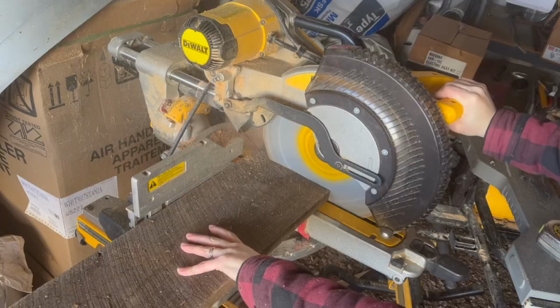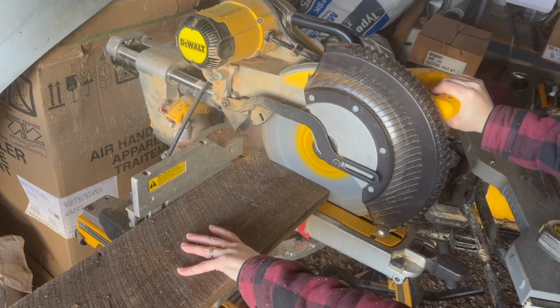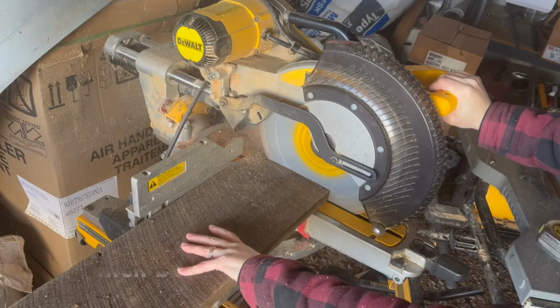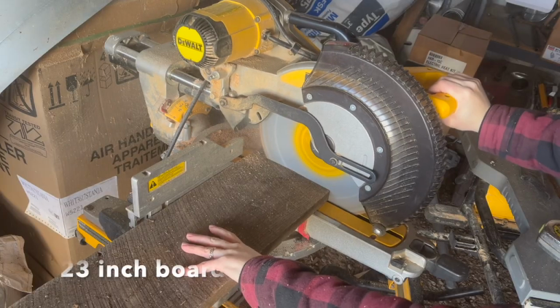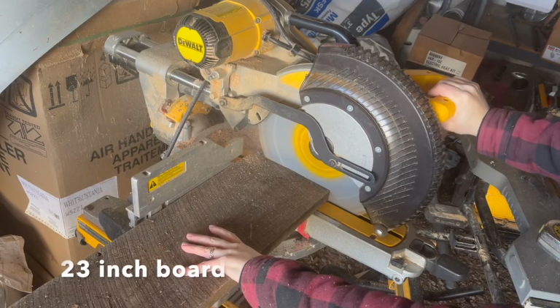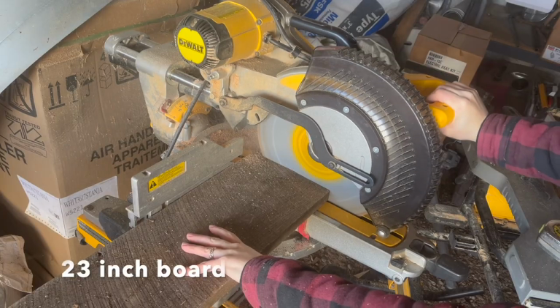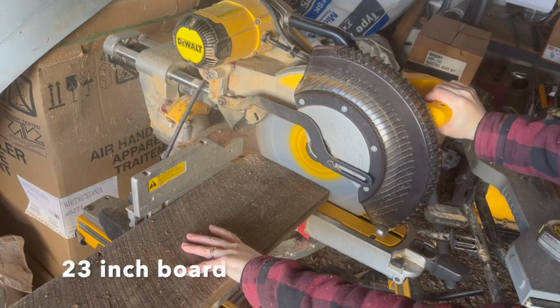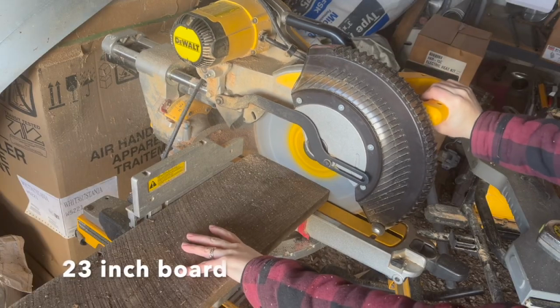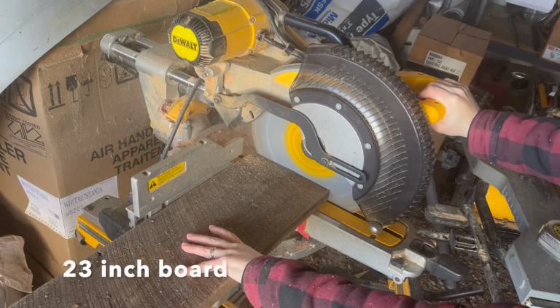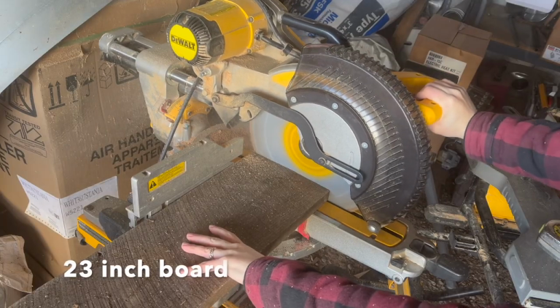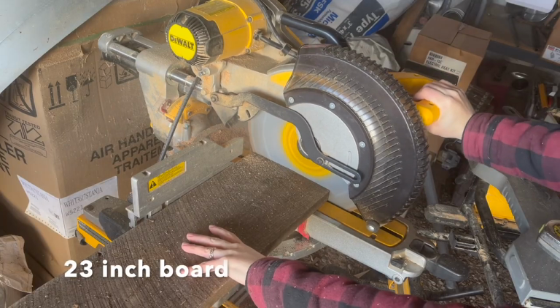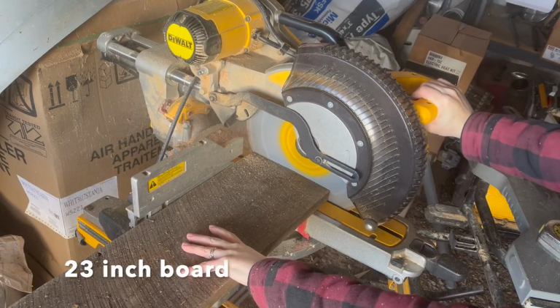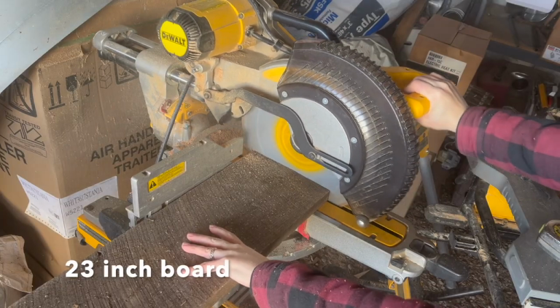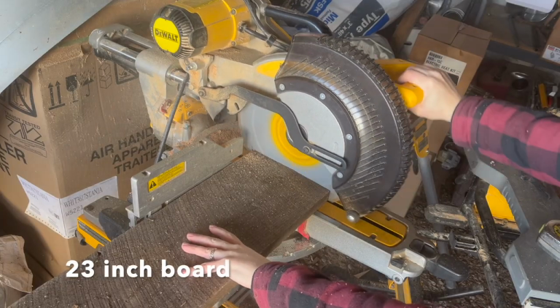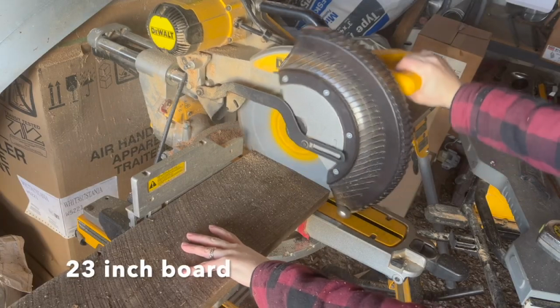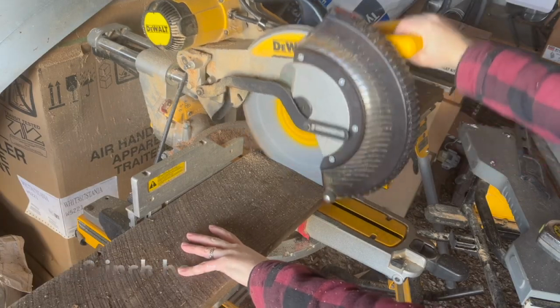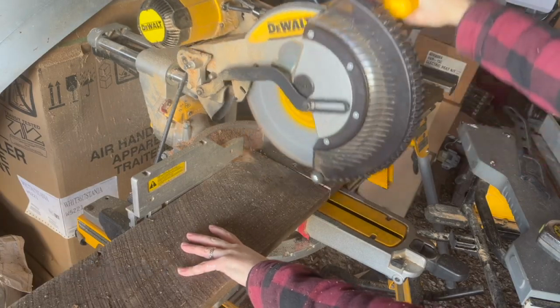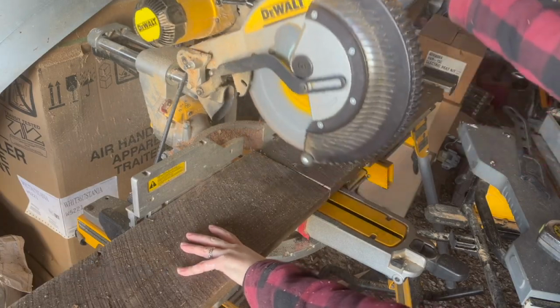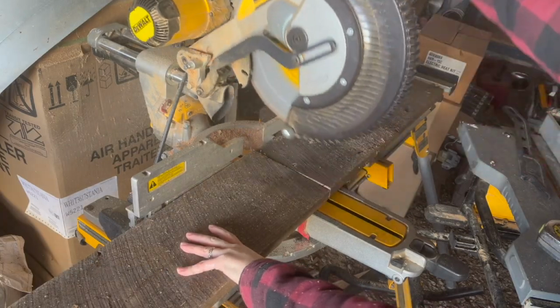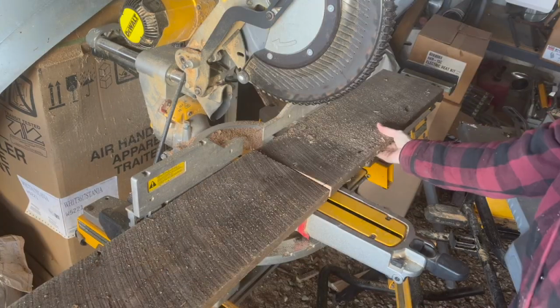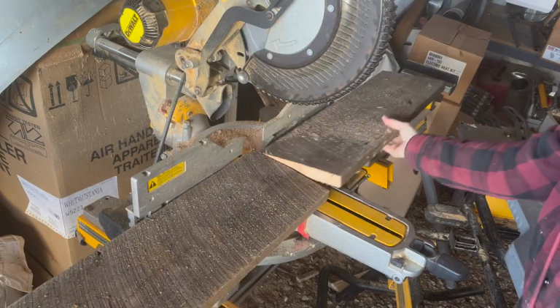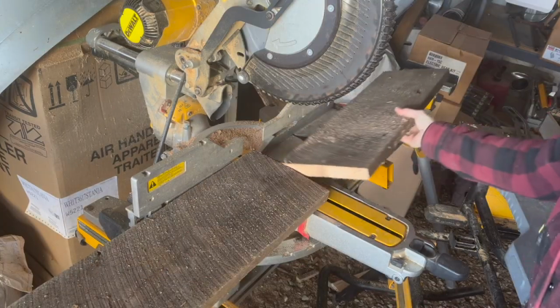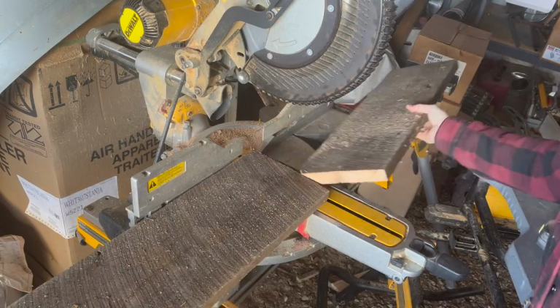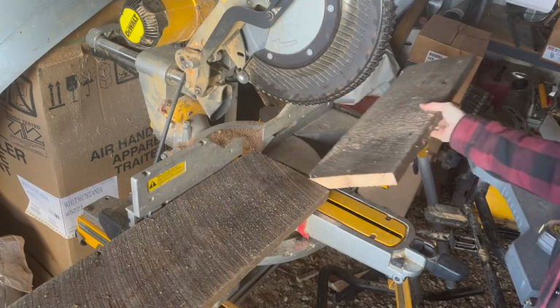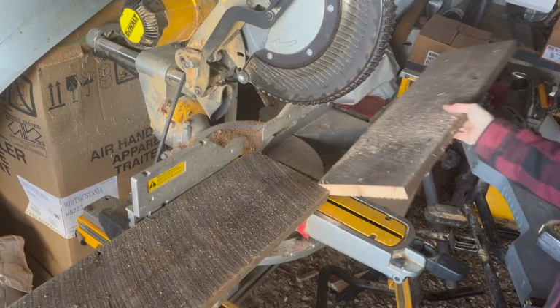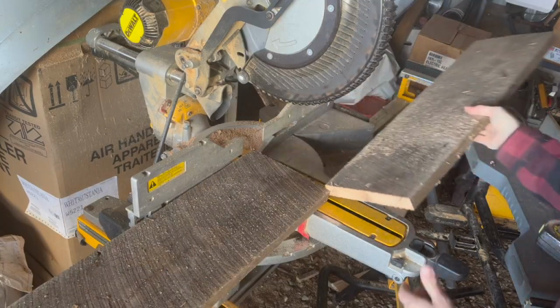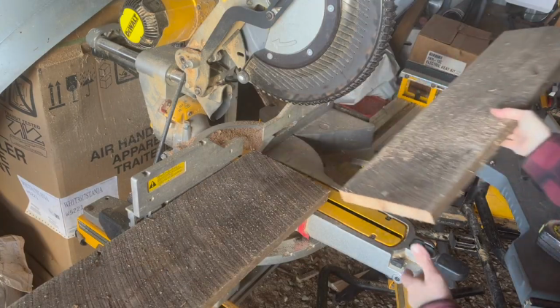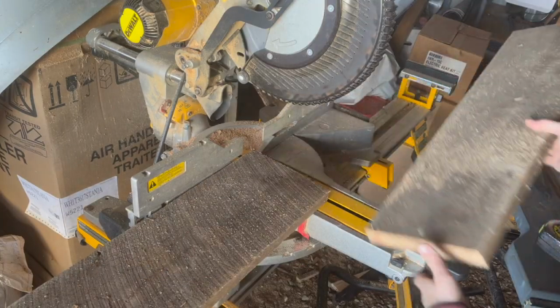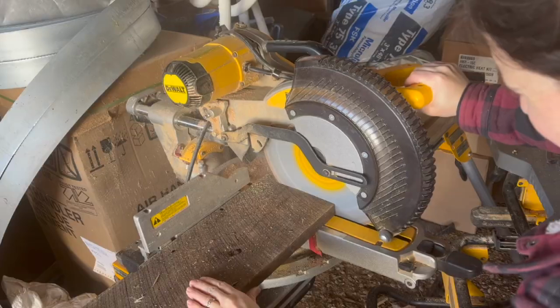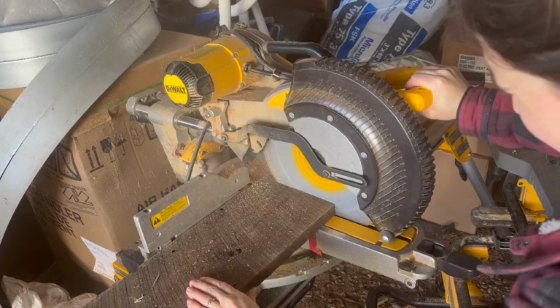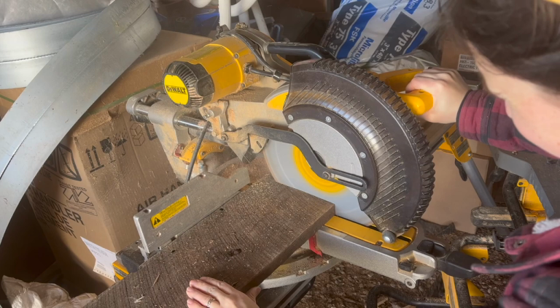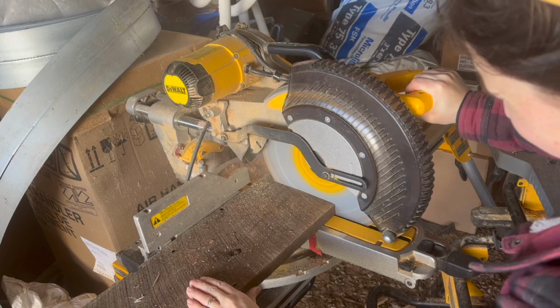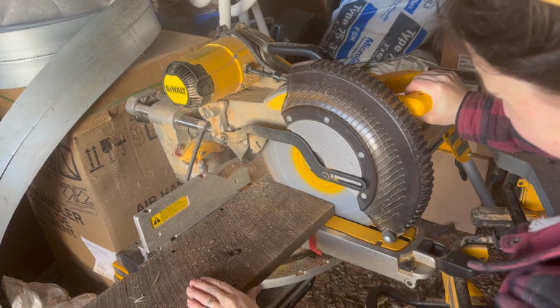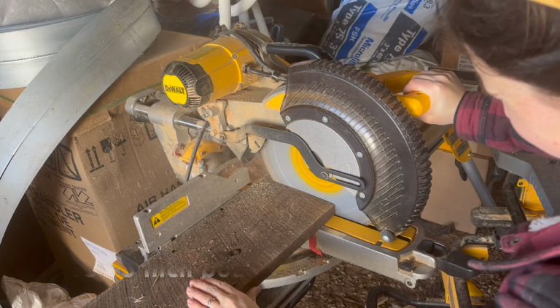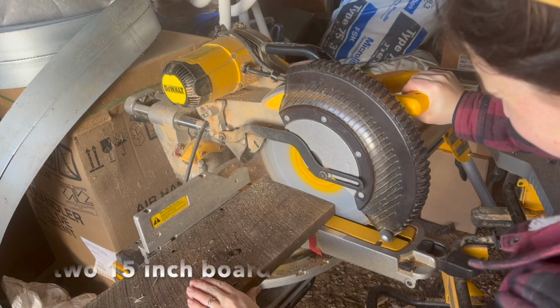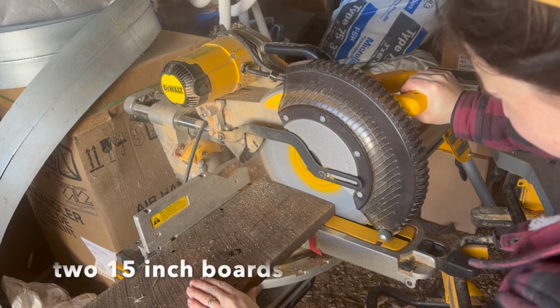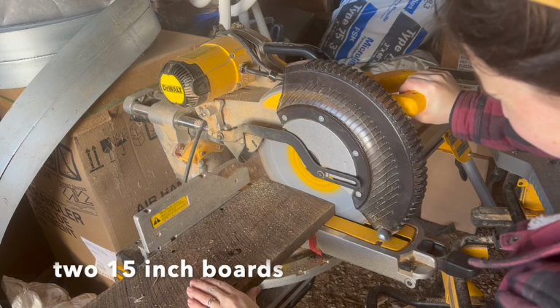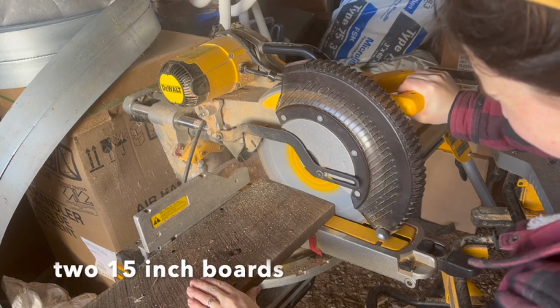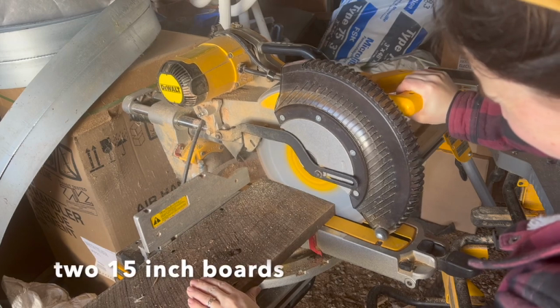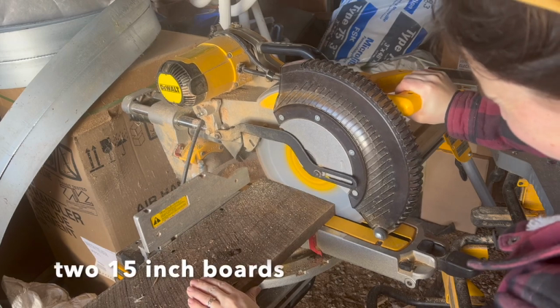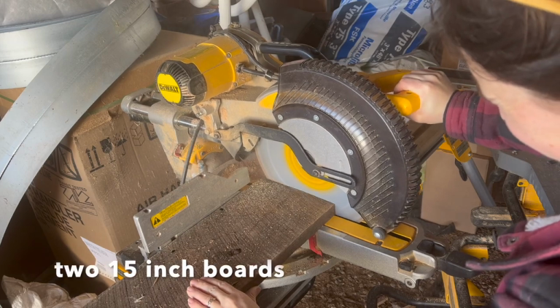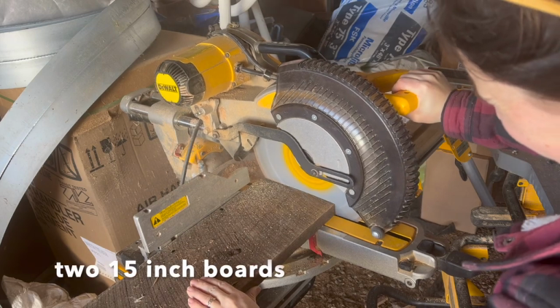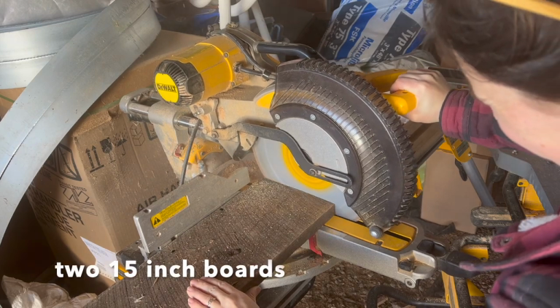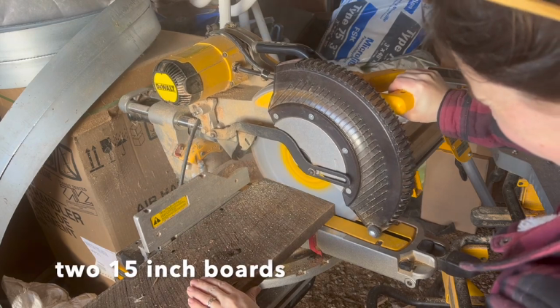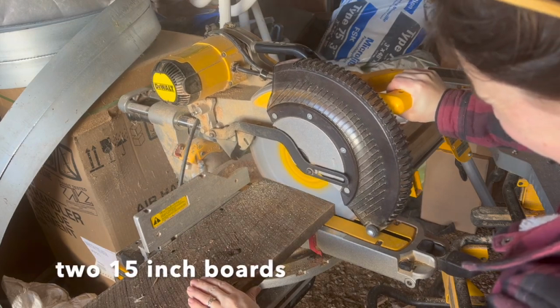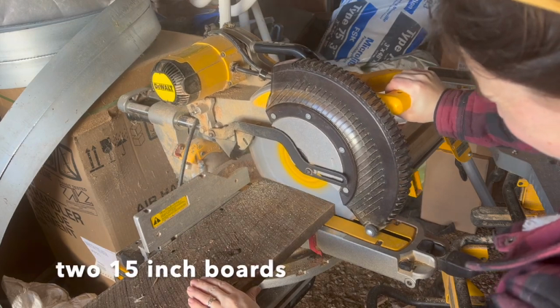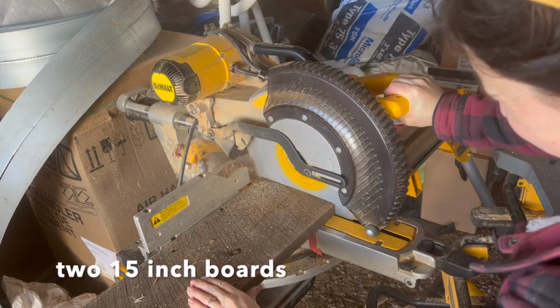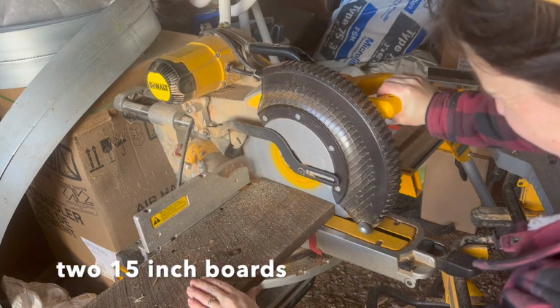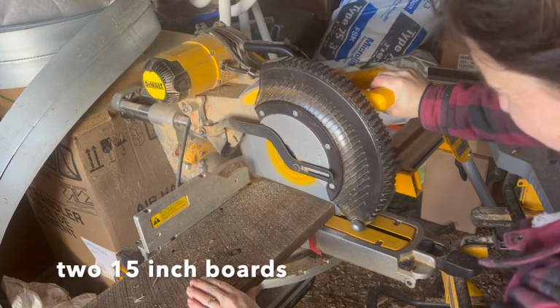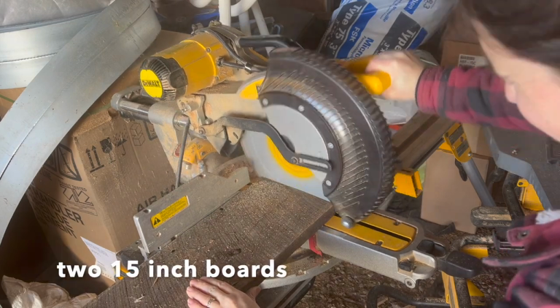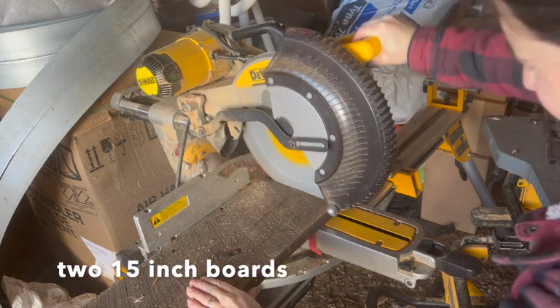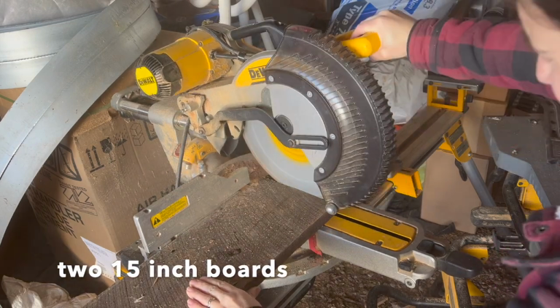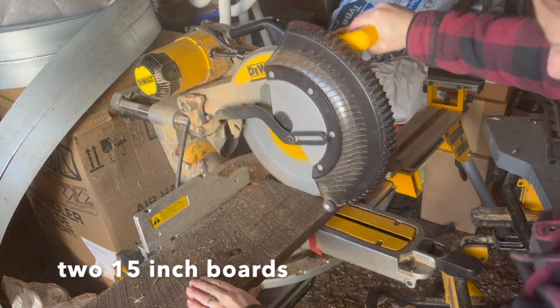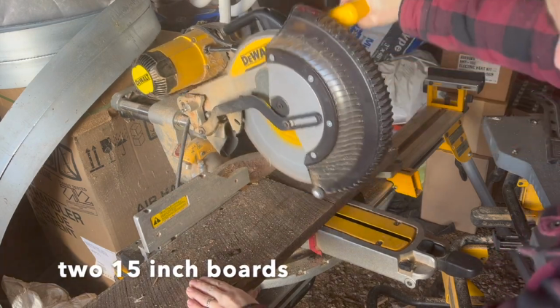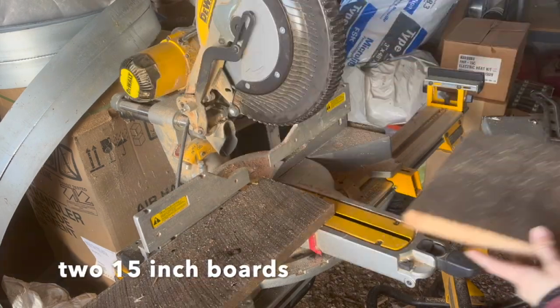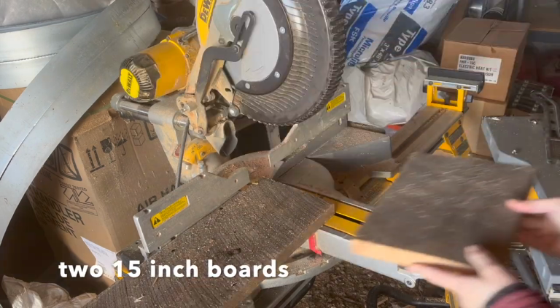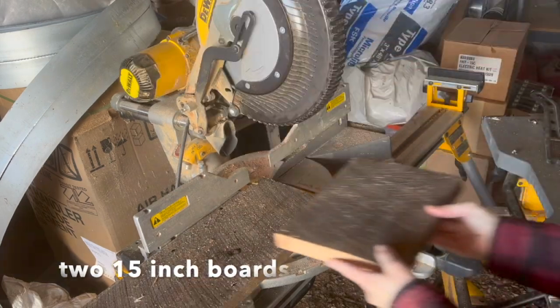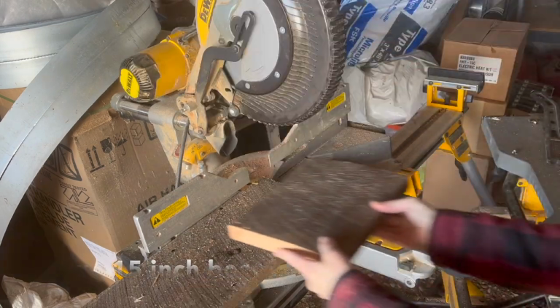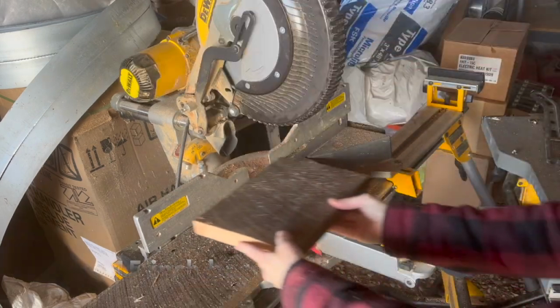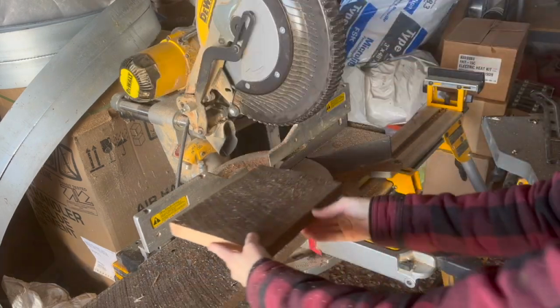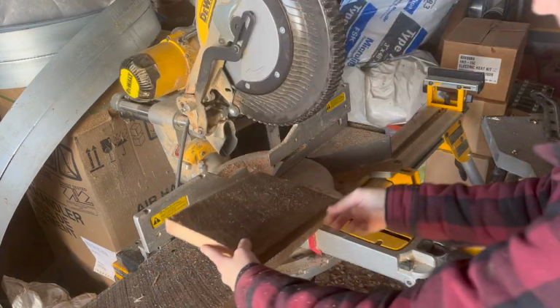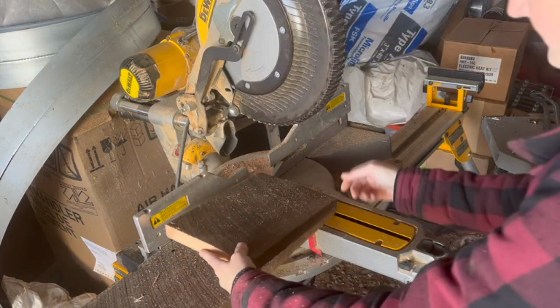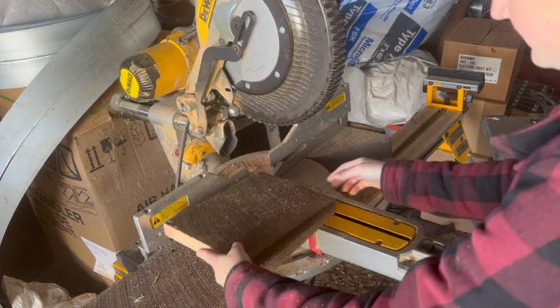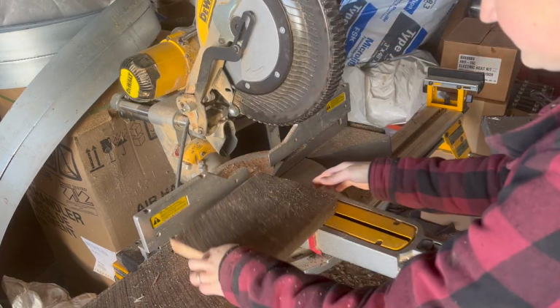Then I cut a 23-inch board and this will be my base. For the sides, I cut two 15-inch boards.